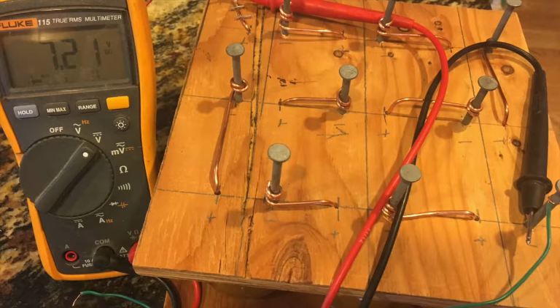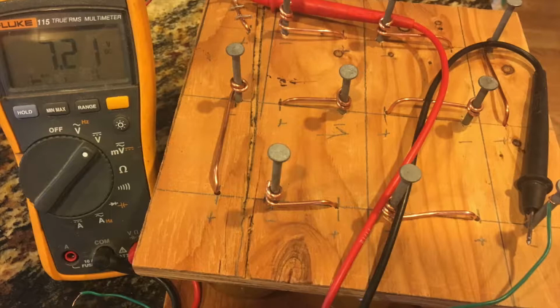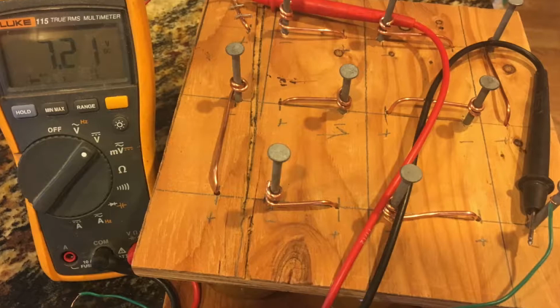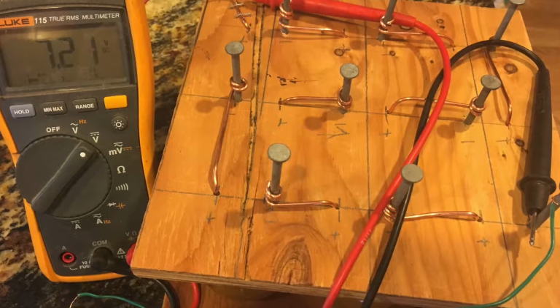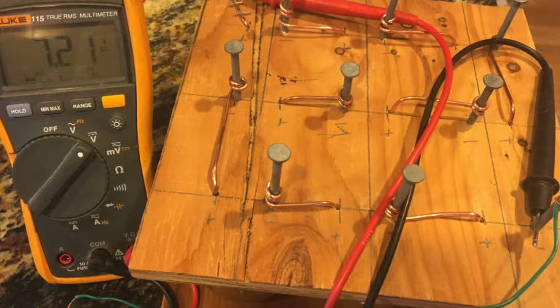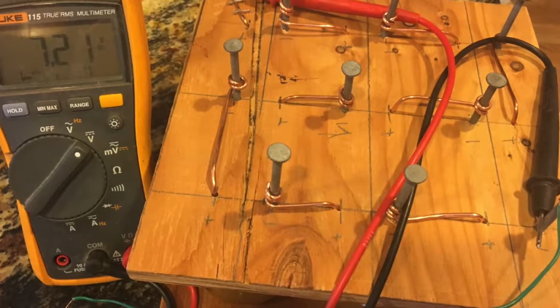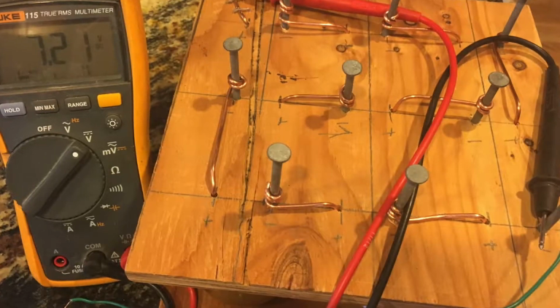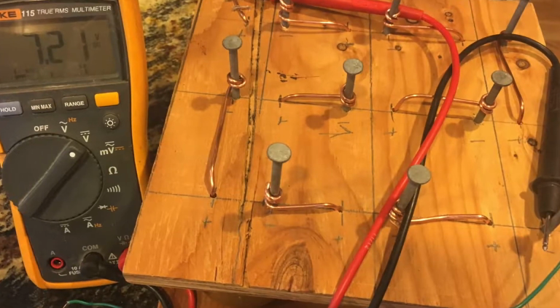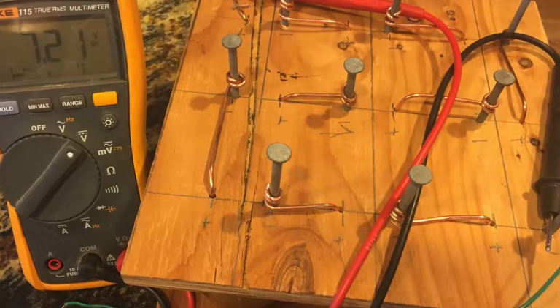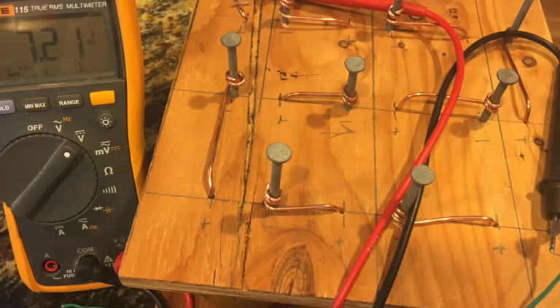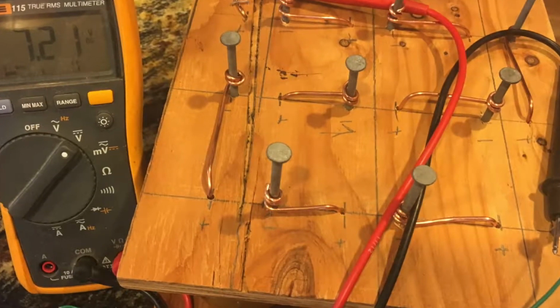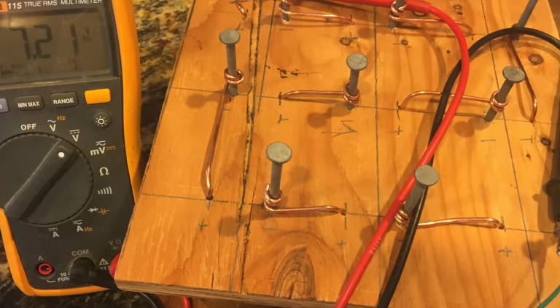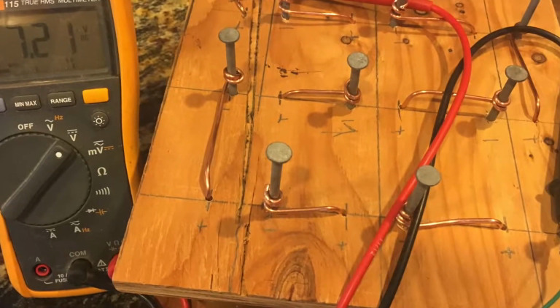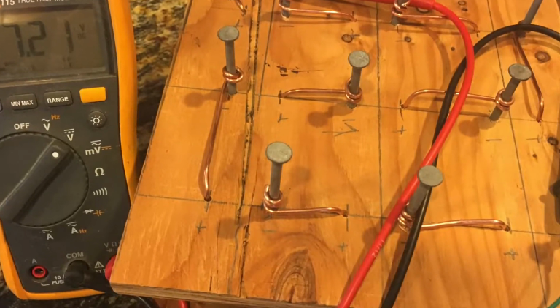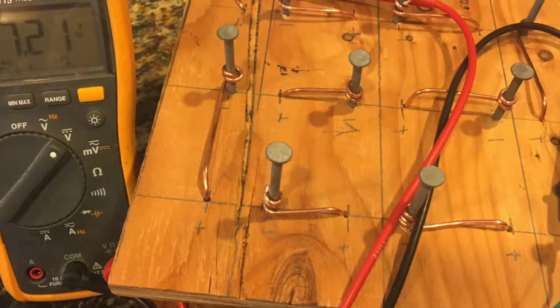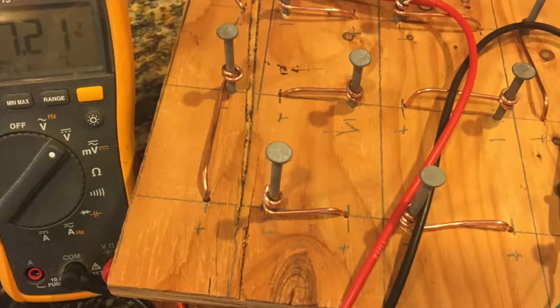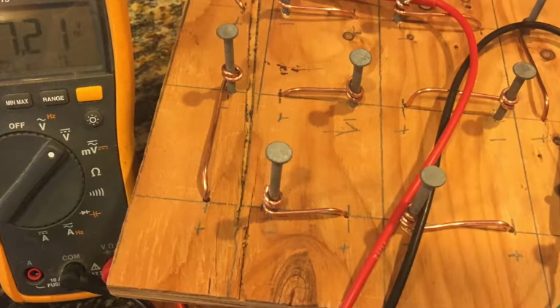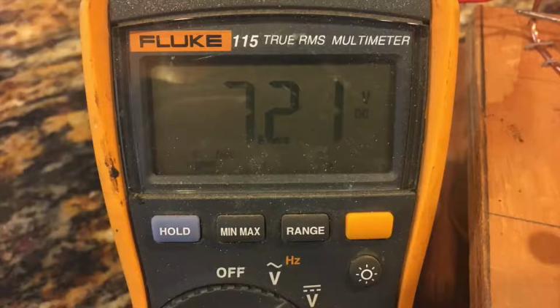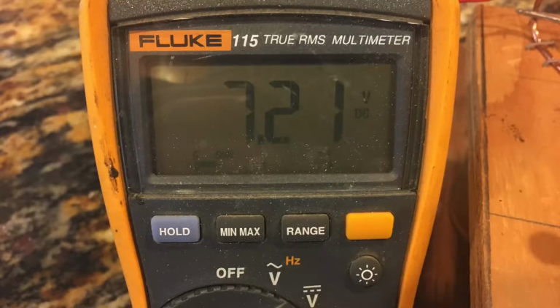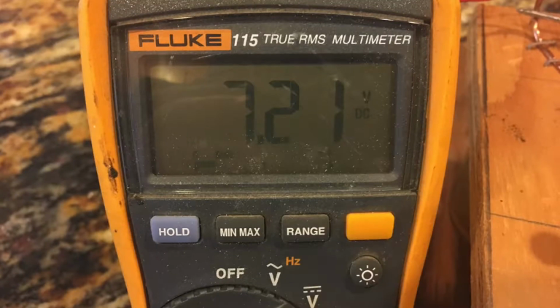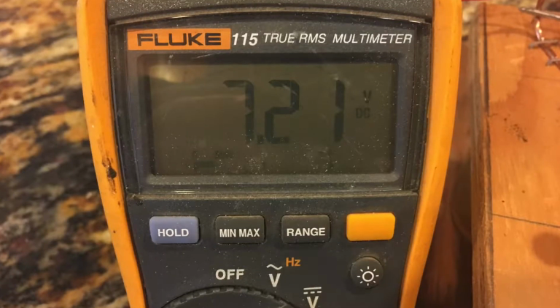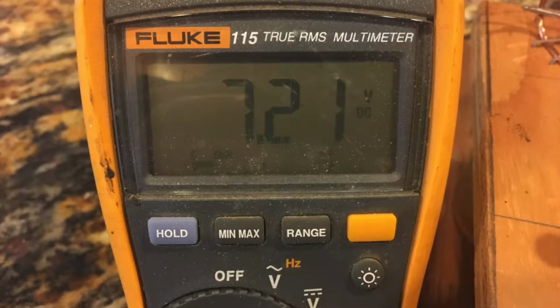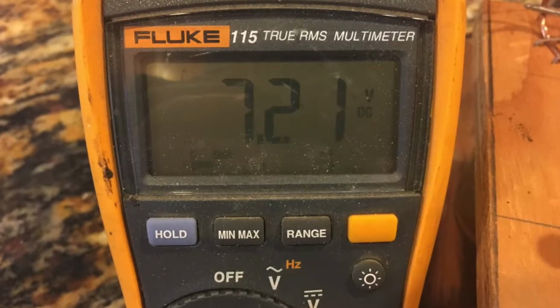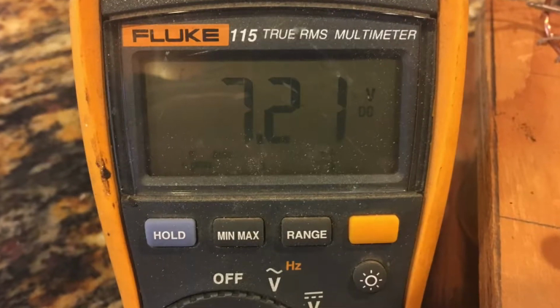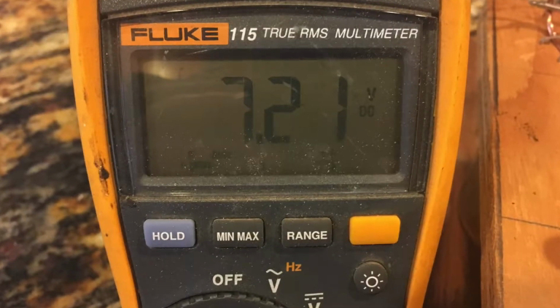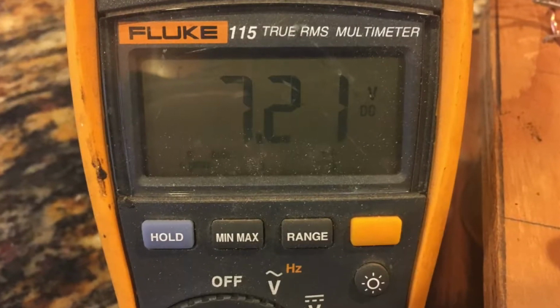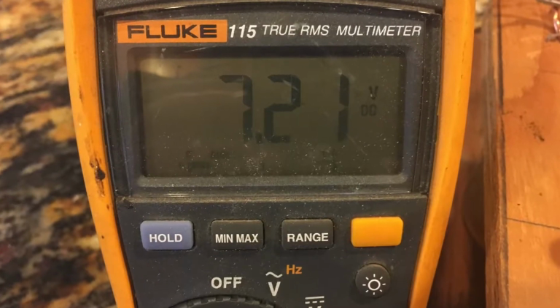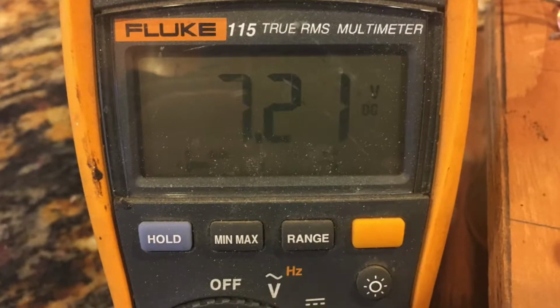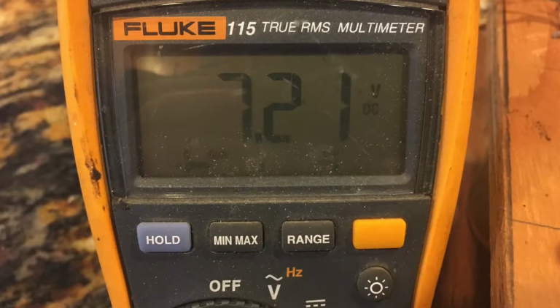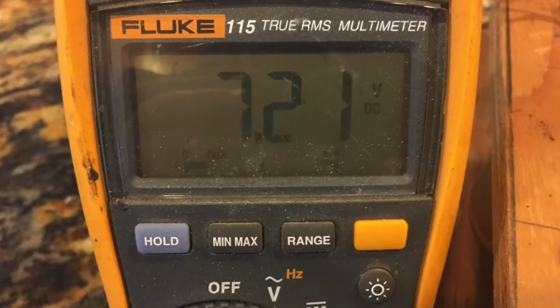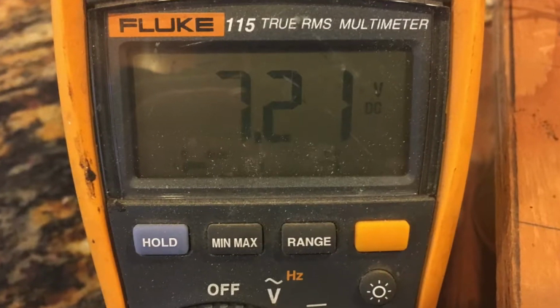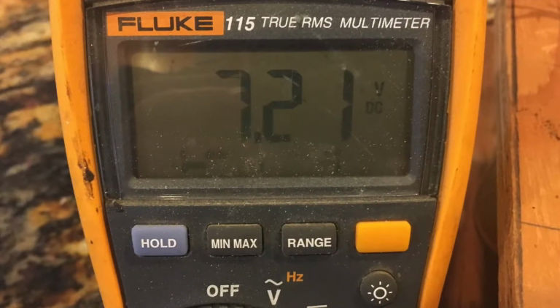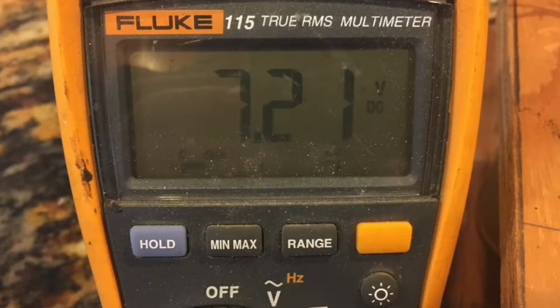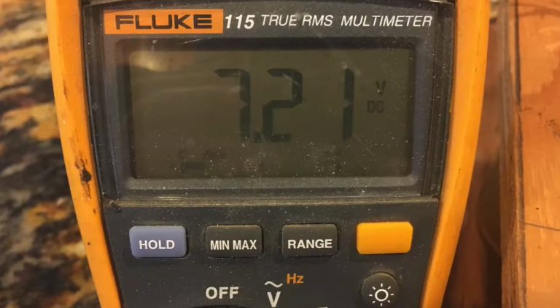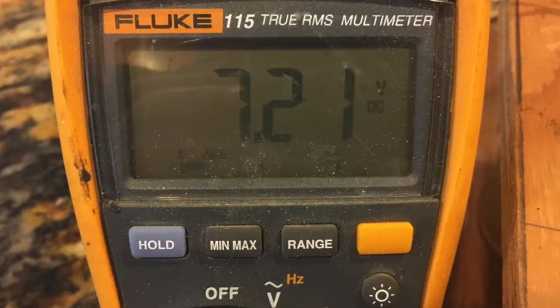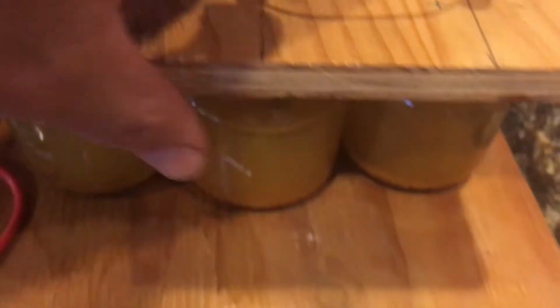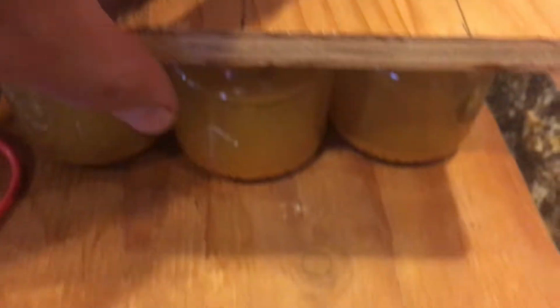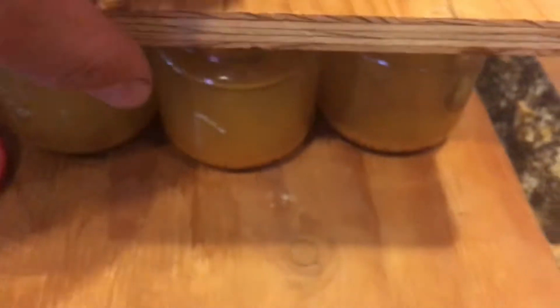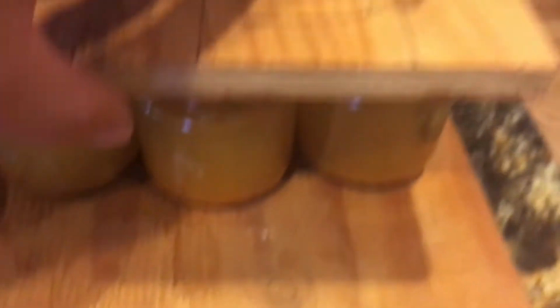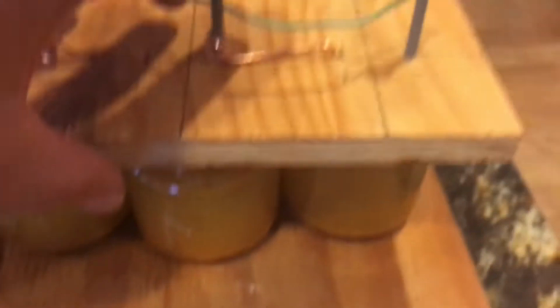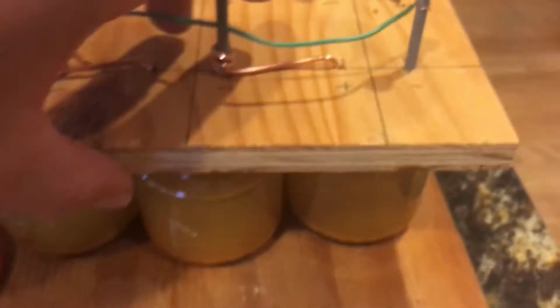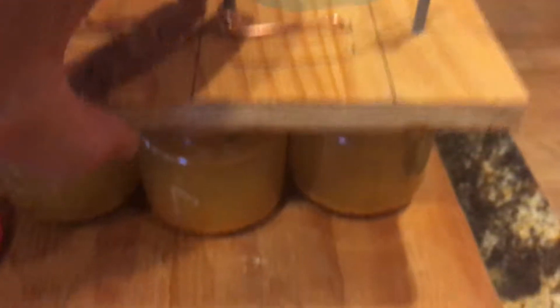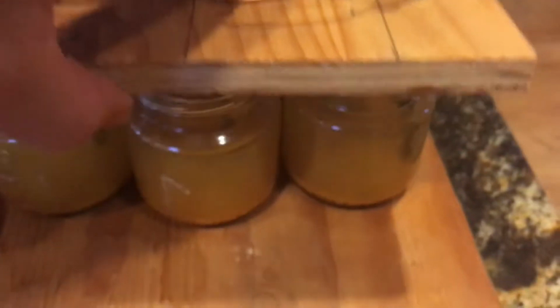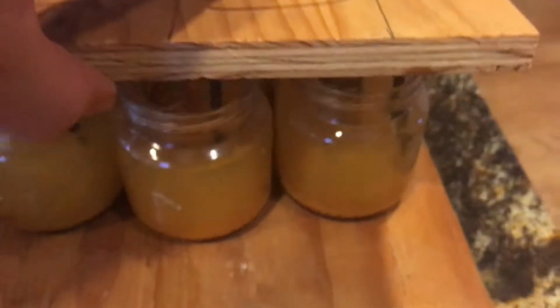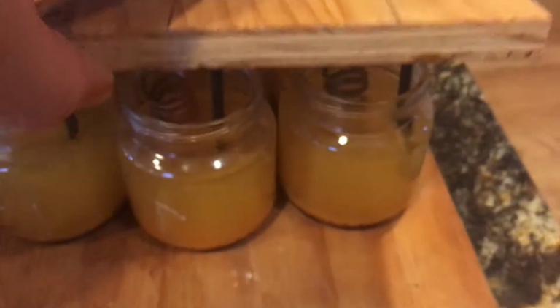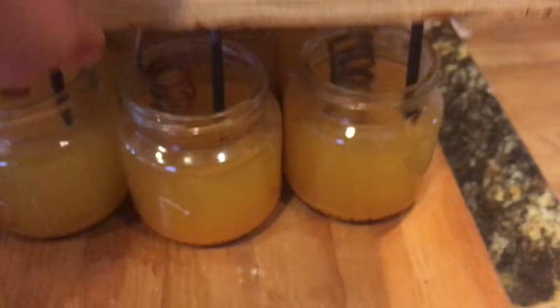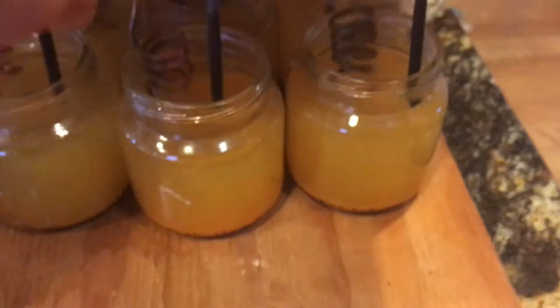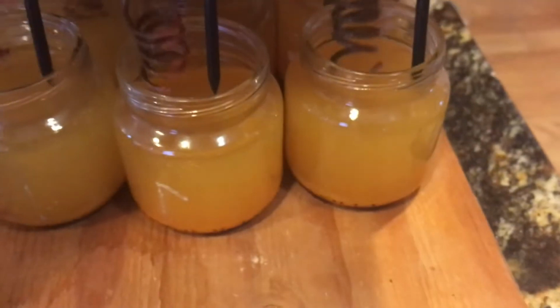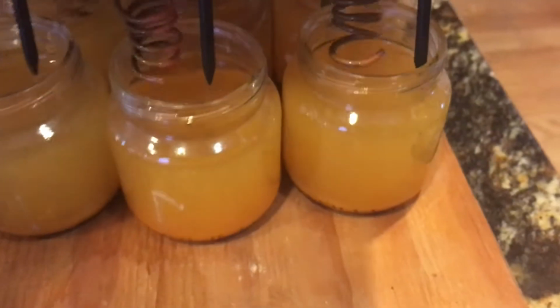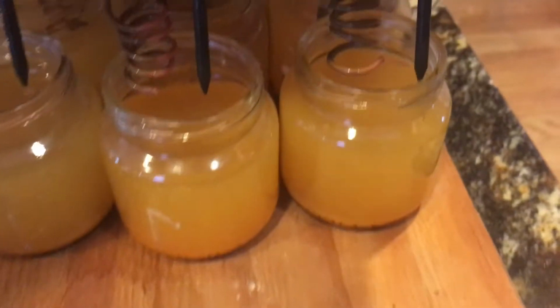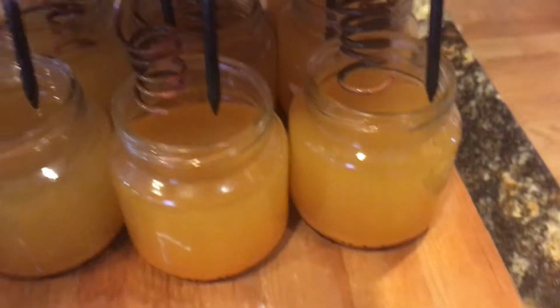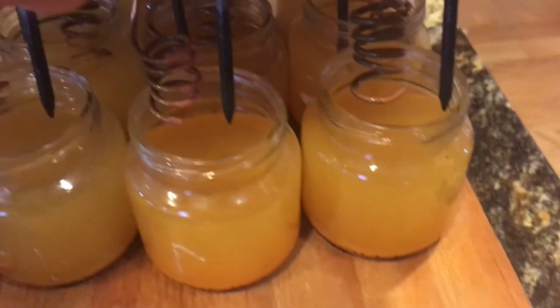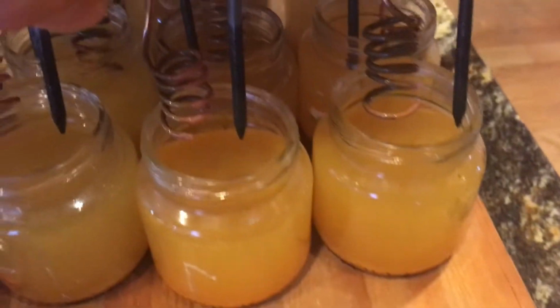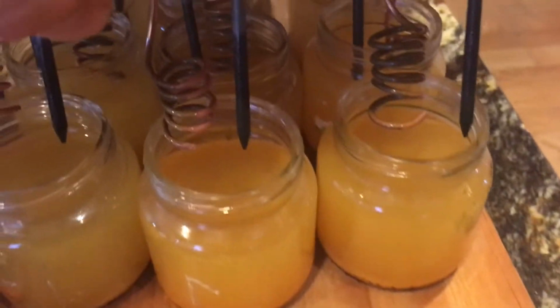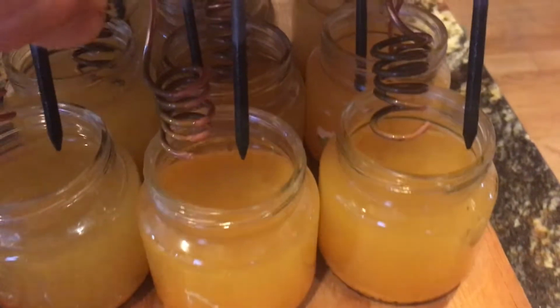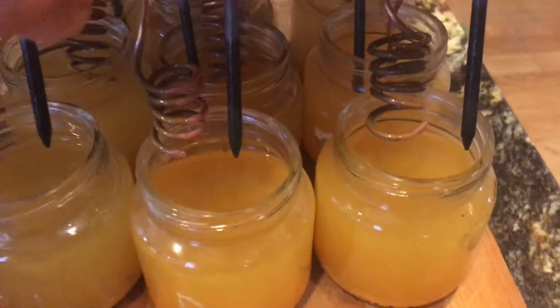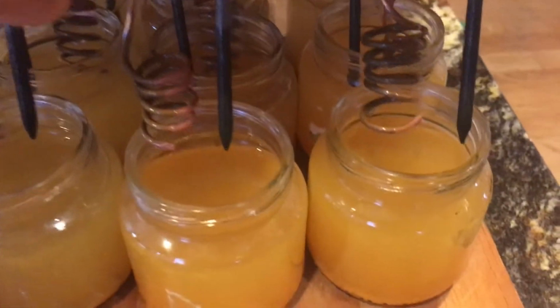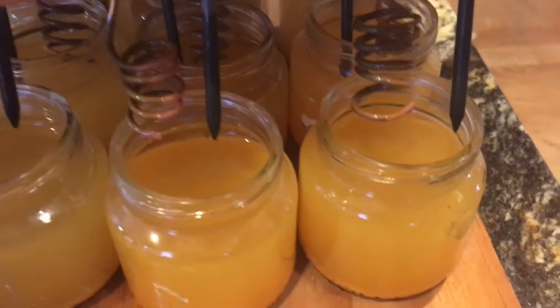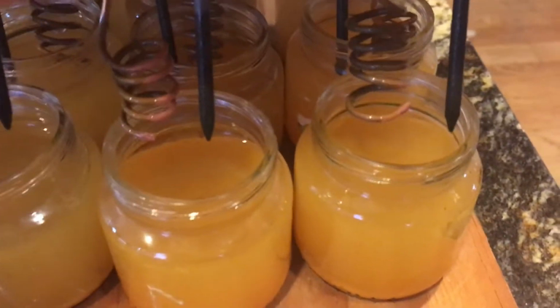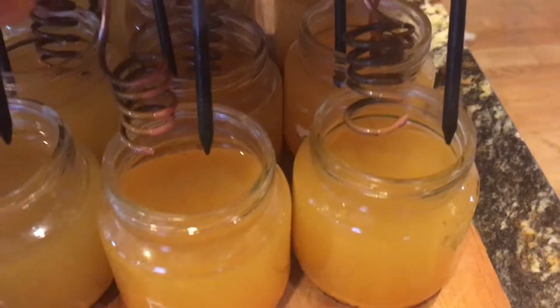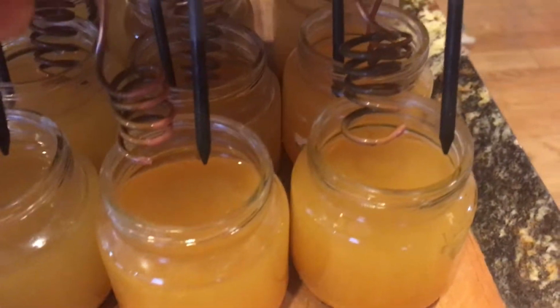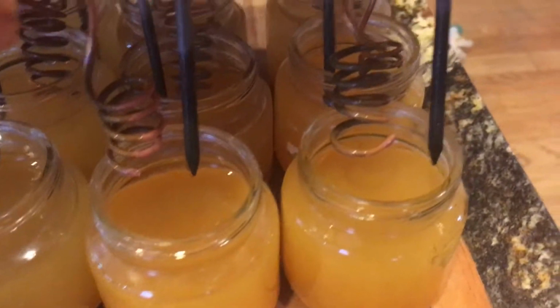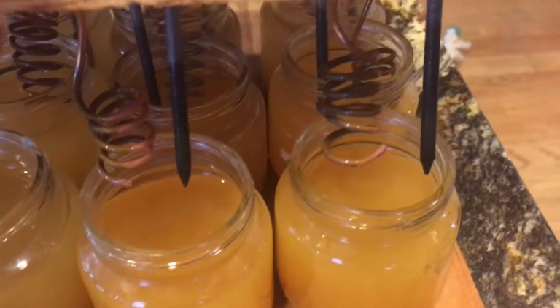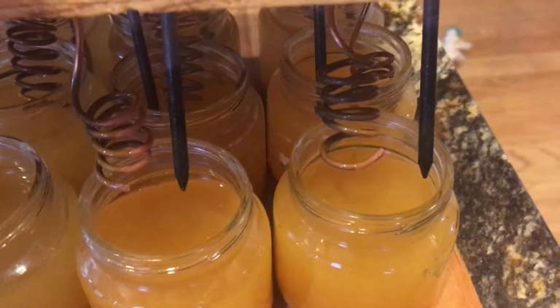In today's video I'm going to show you how to make a seven volt salt water battery using just a few common parts that you have around the shop.